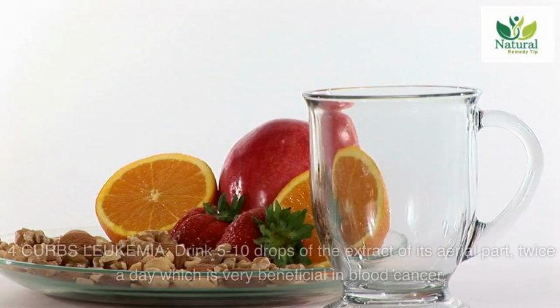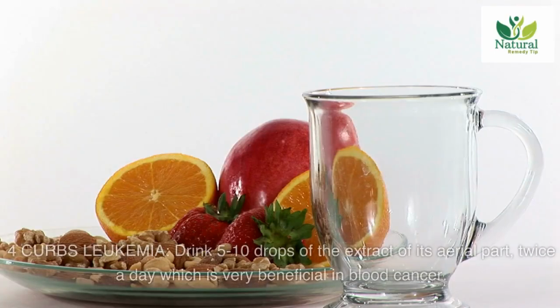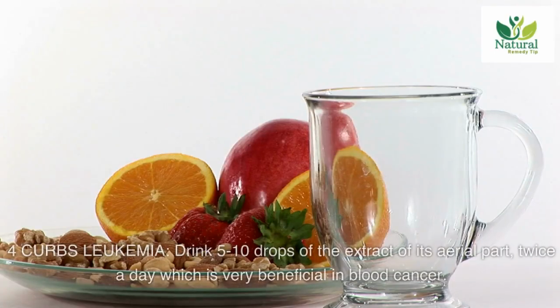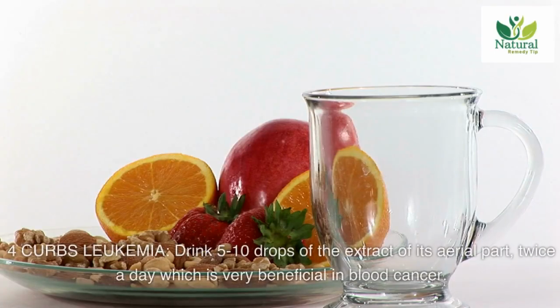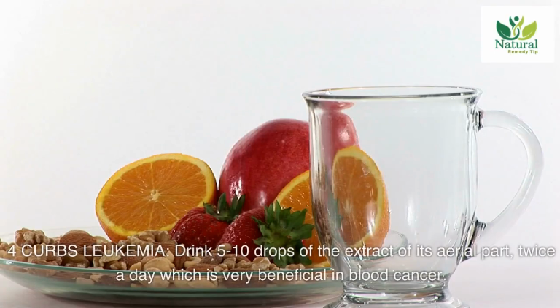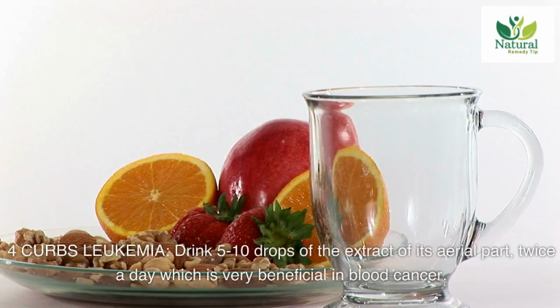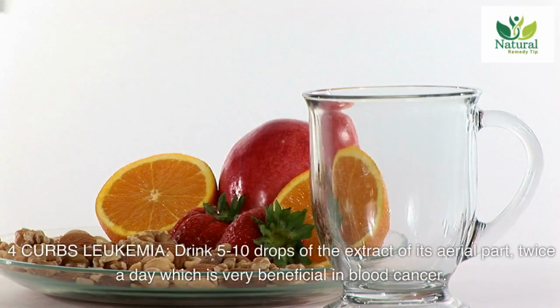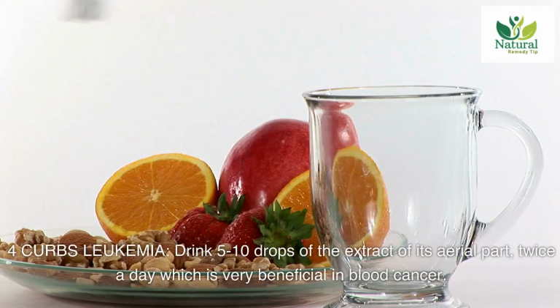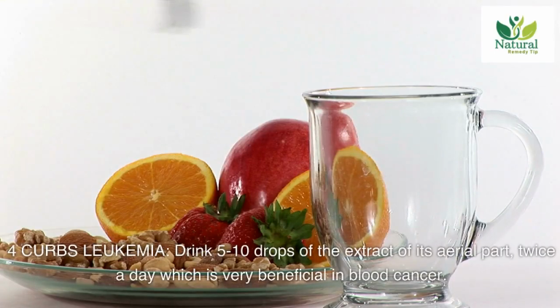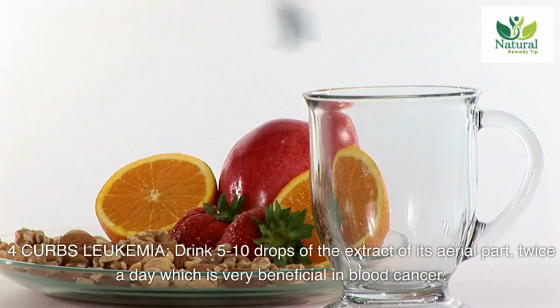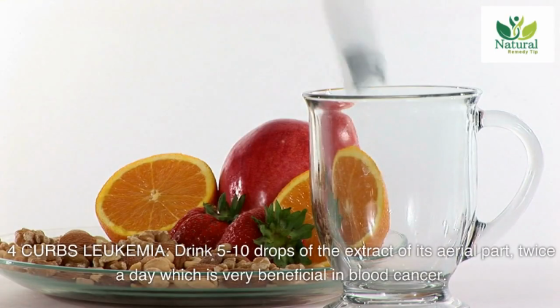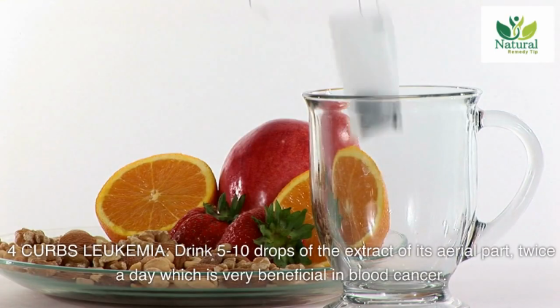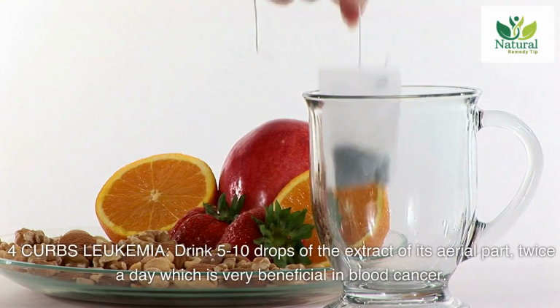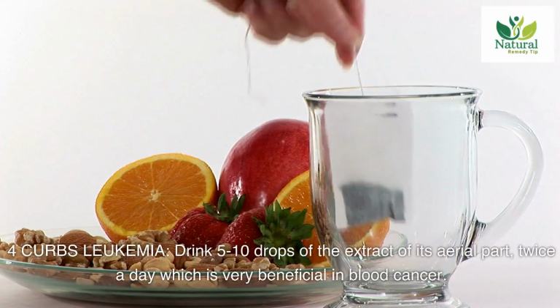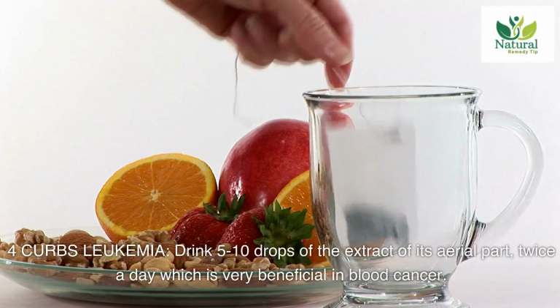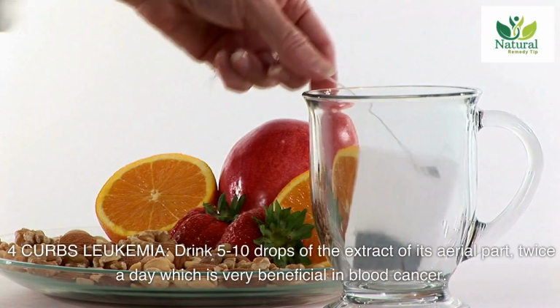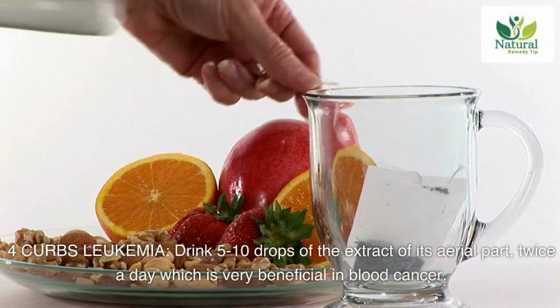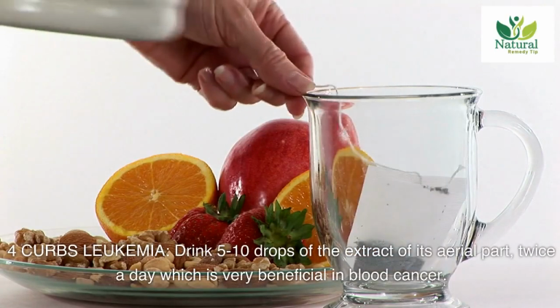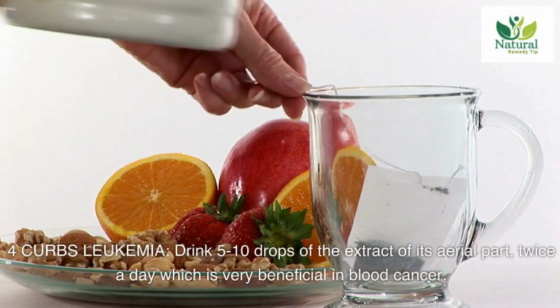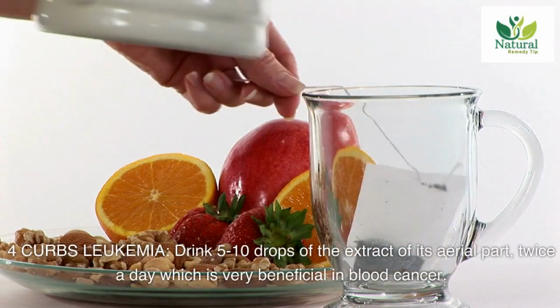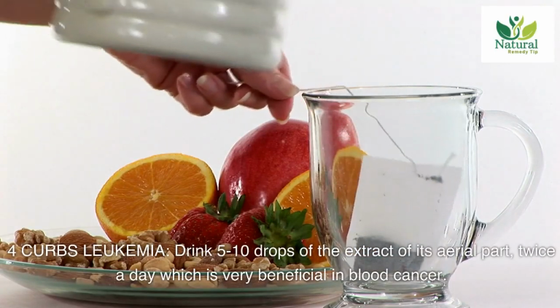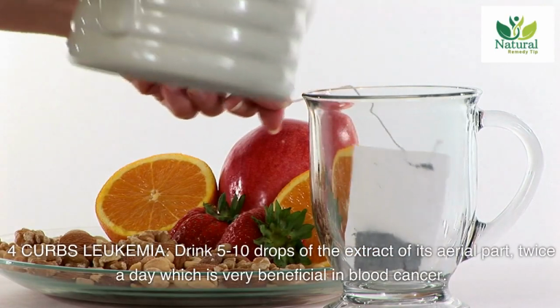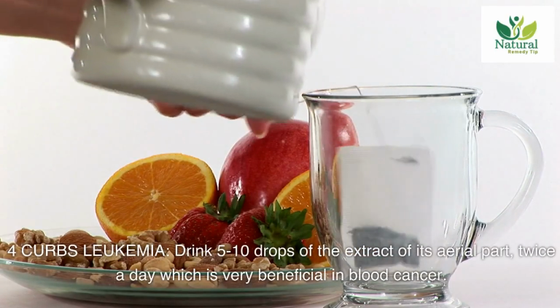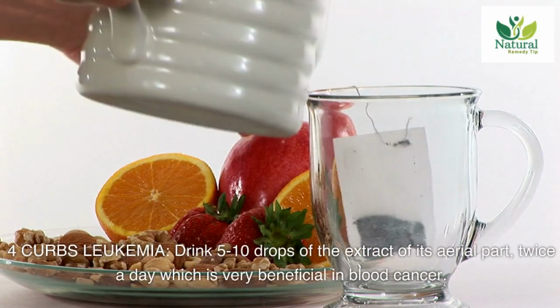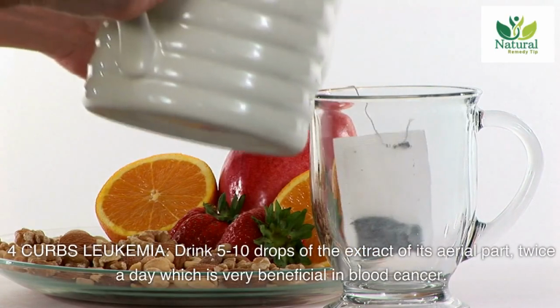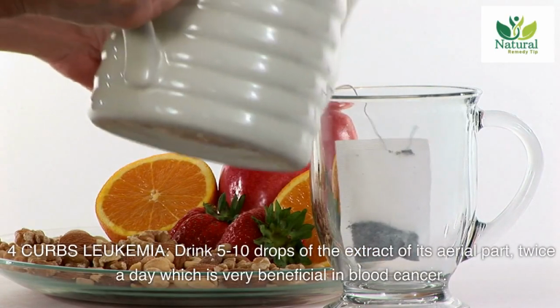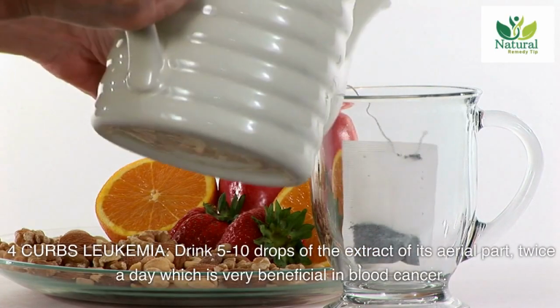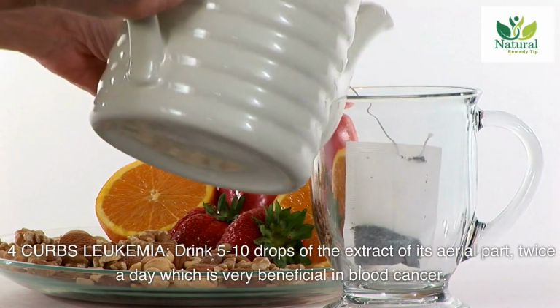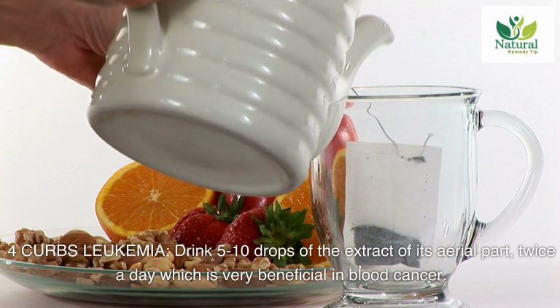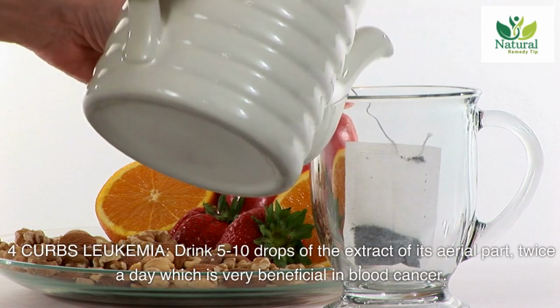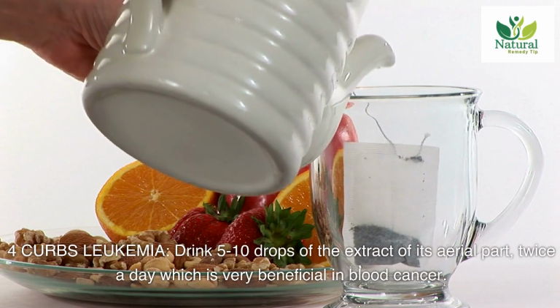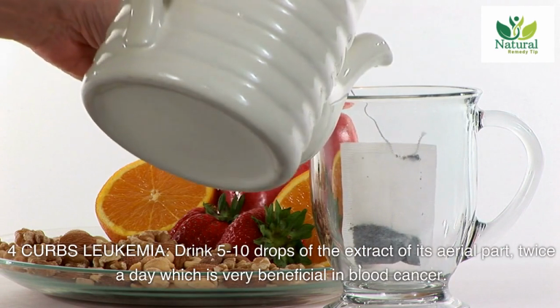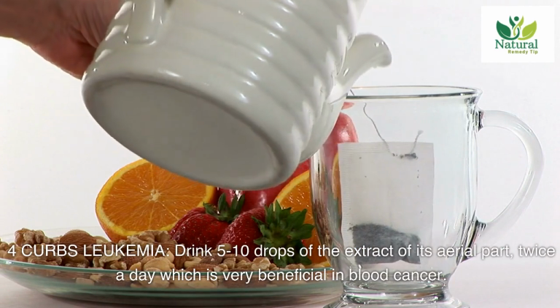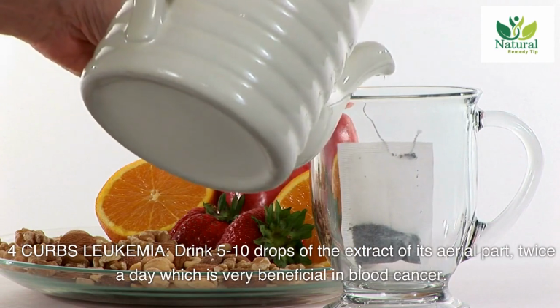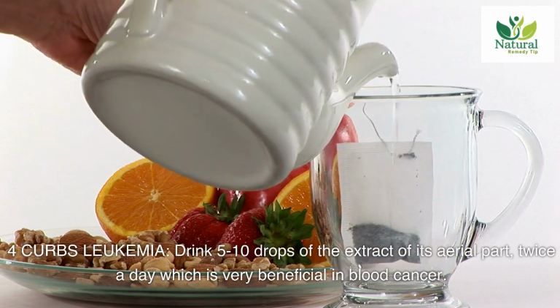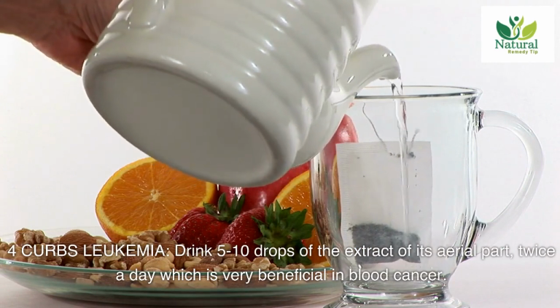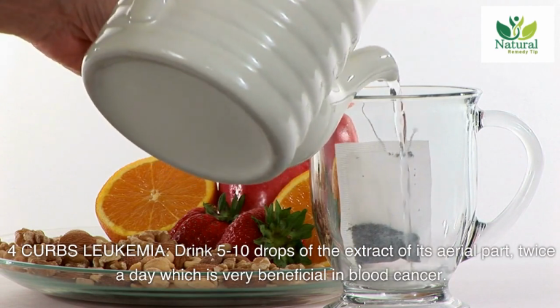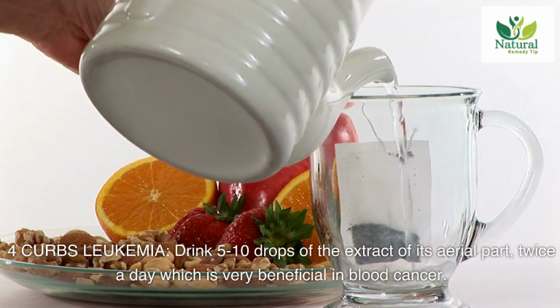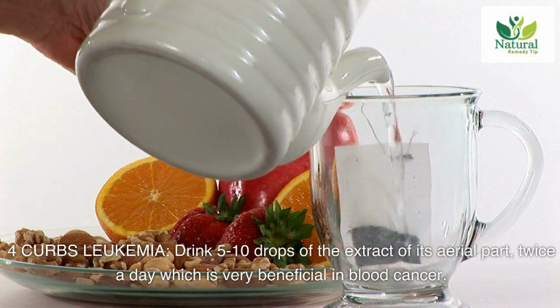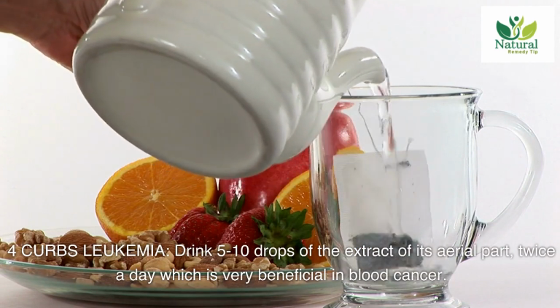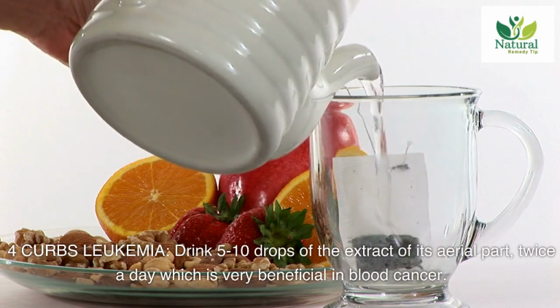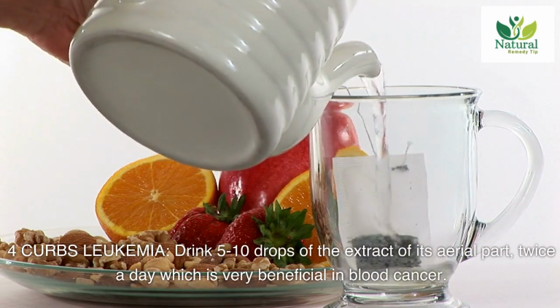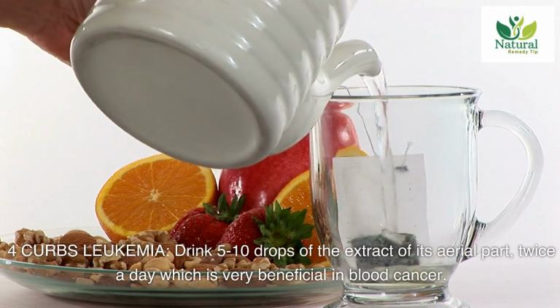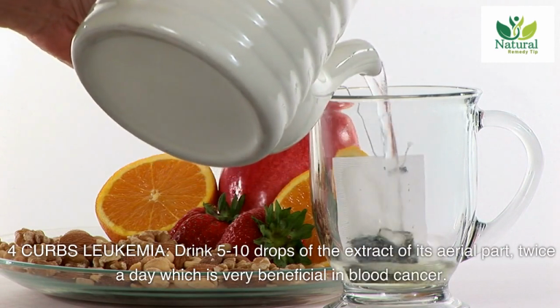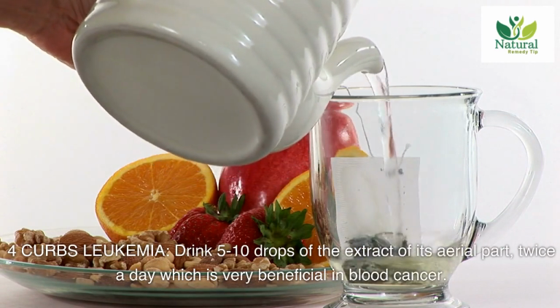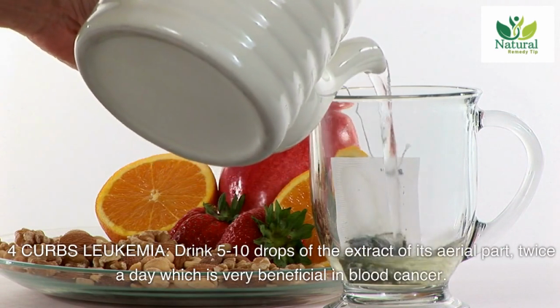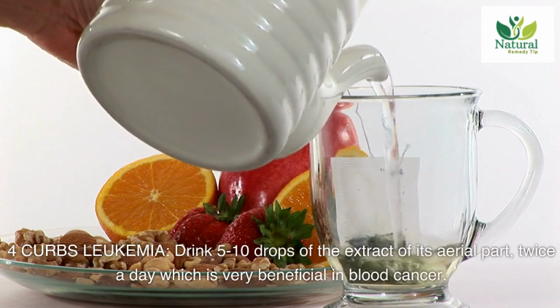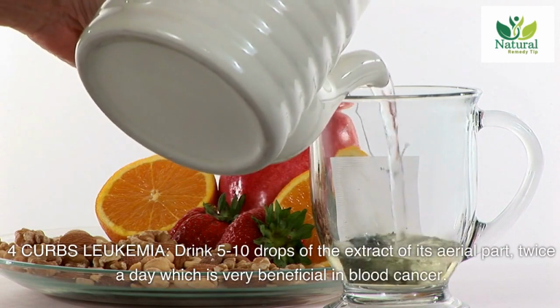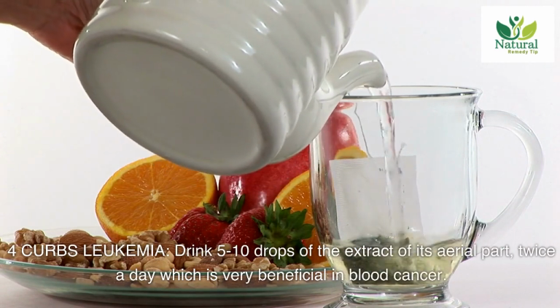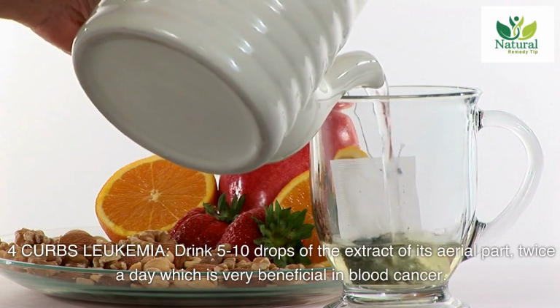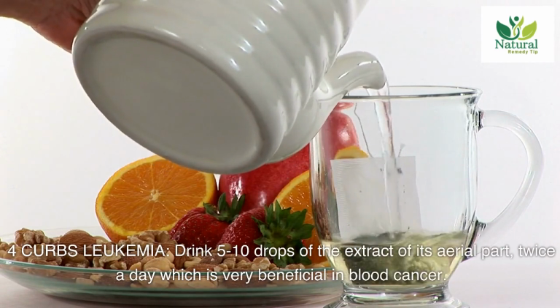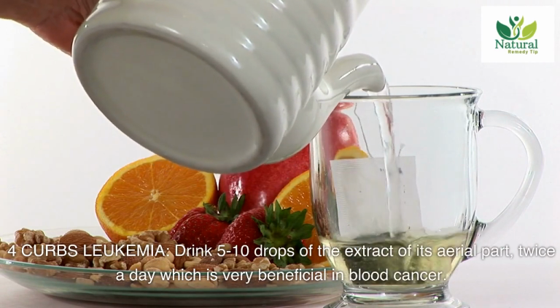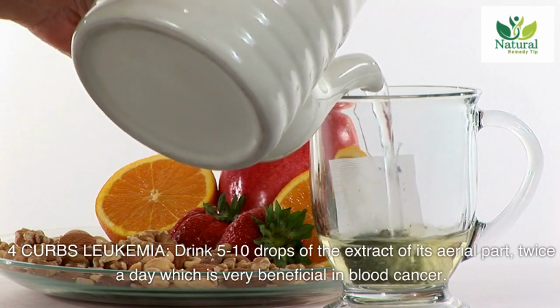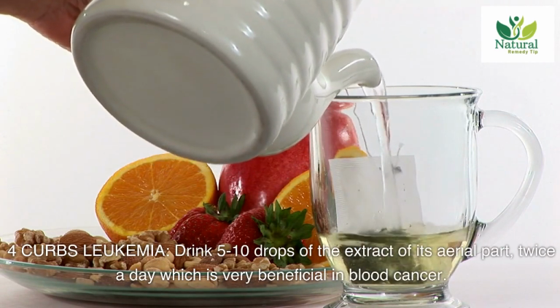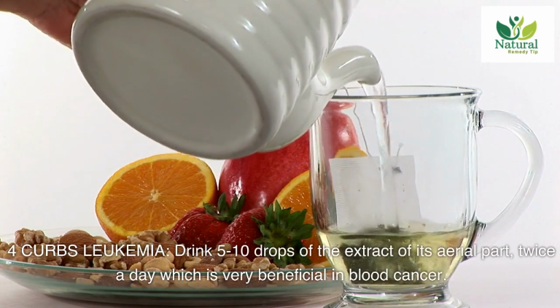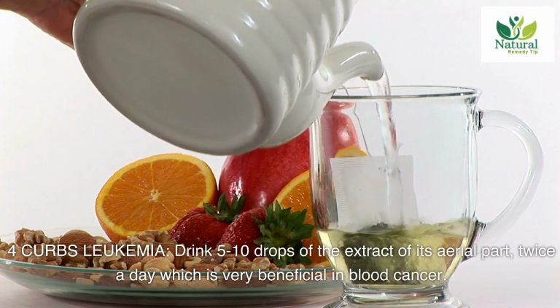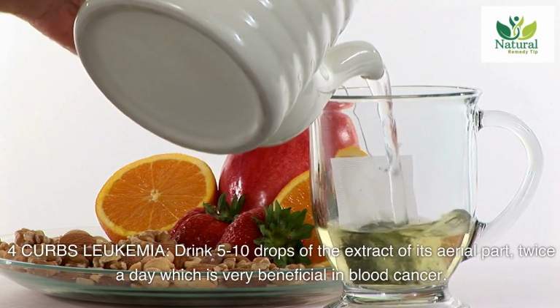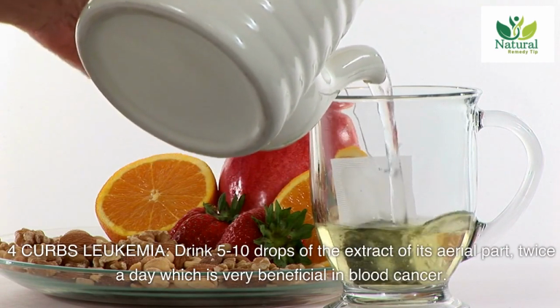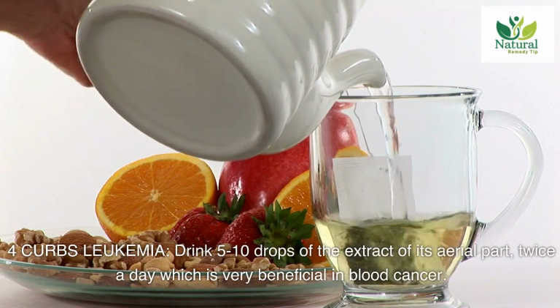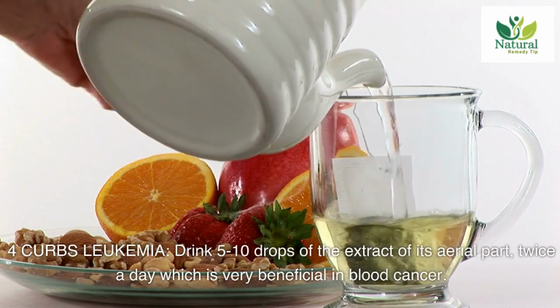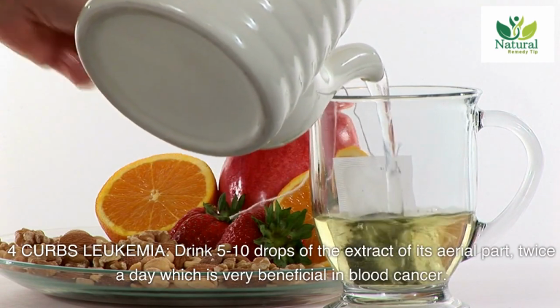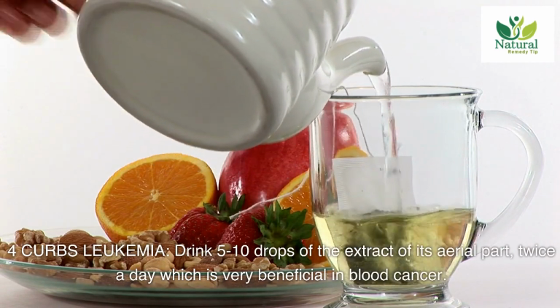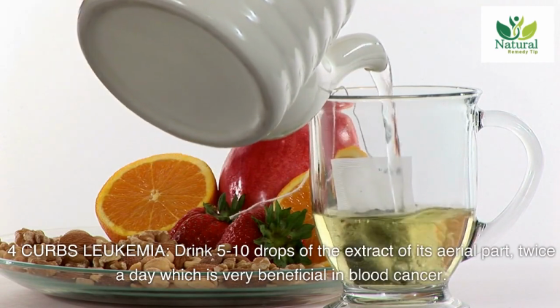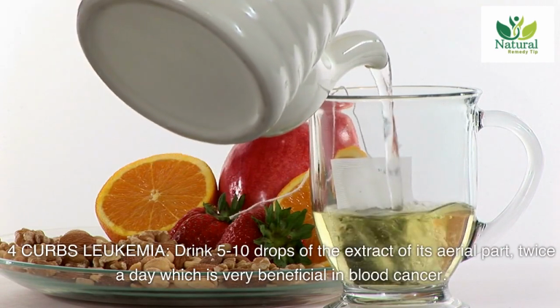Four: curbs leukemia. Drink 5-10 drops of the extract of its aerial part twice a day, which is very beneficial in blood cancer.